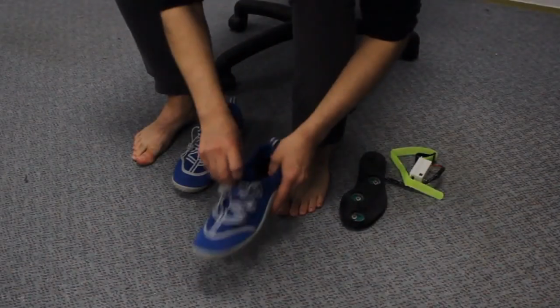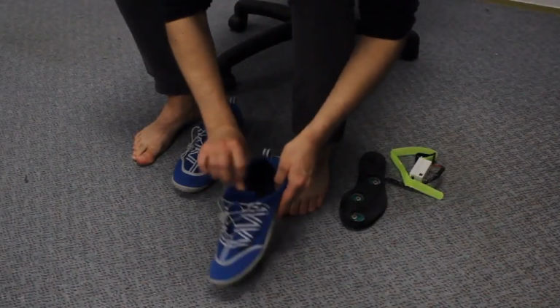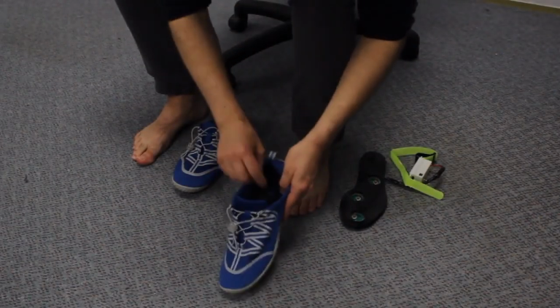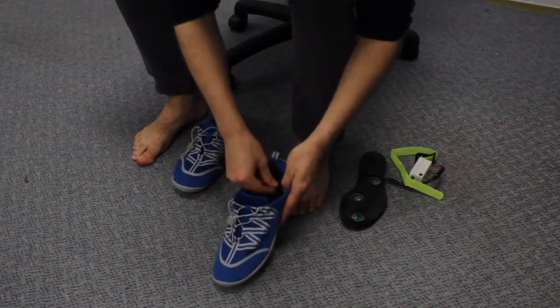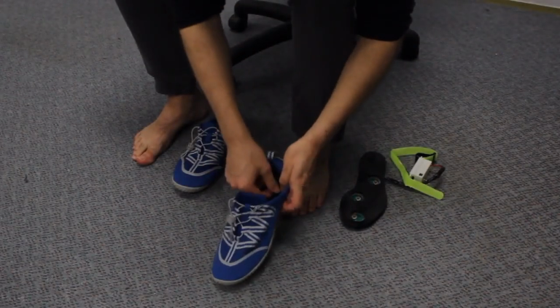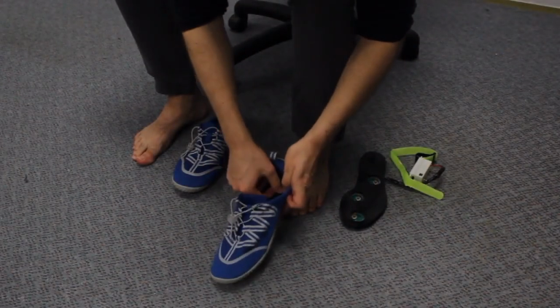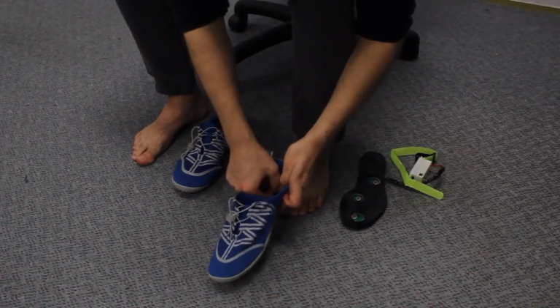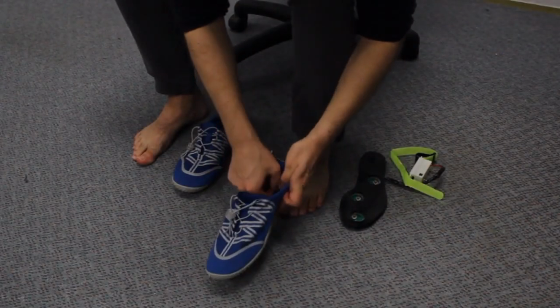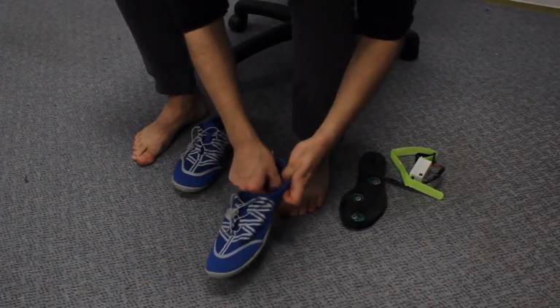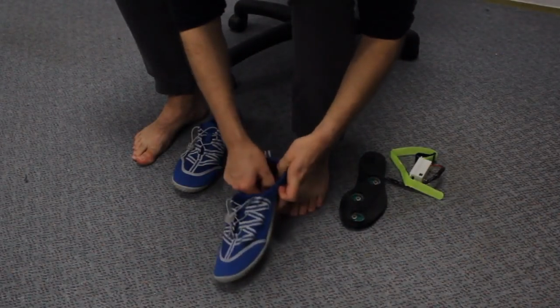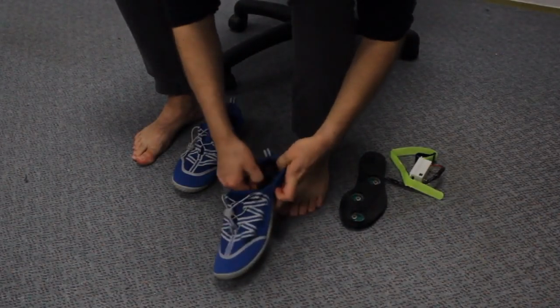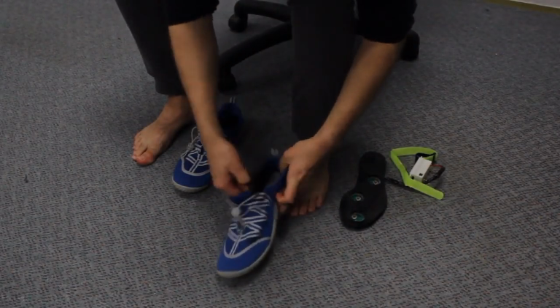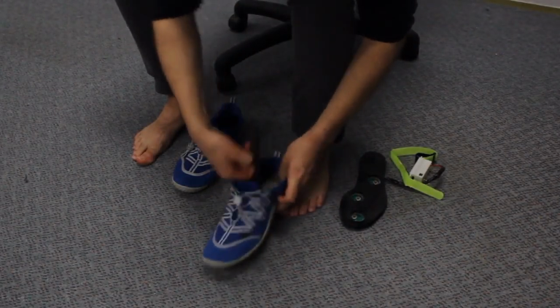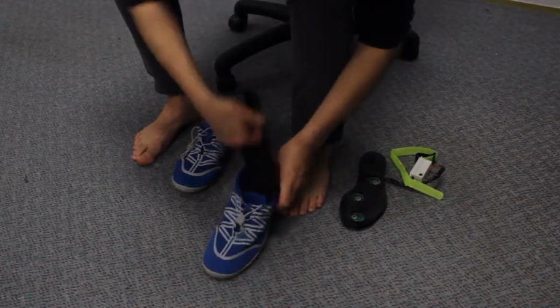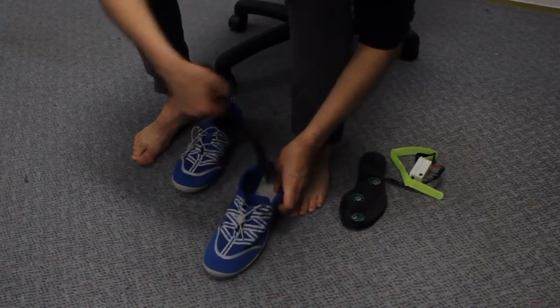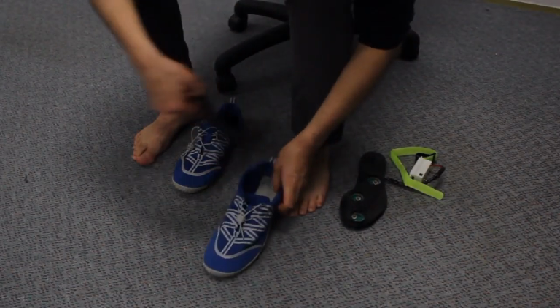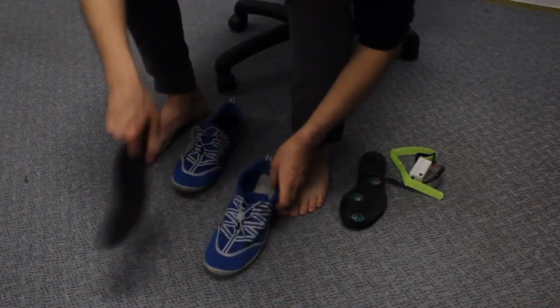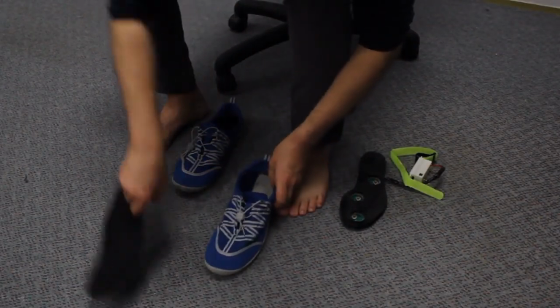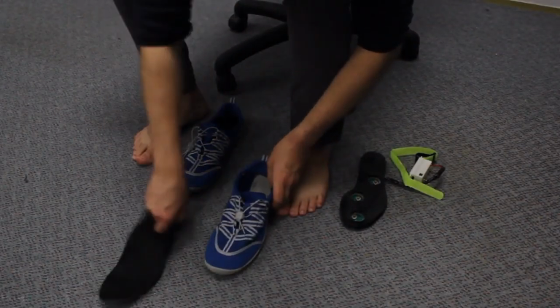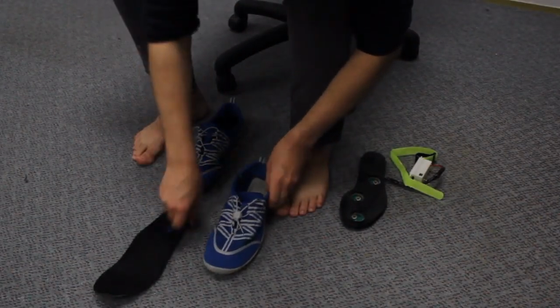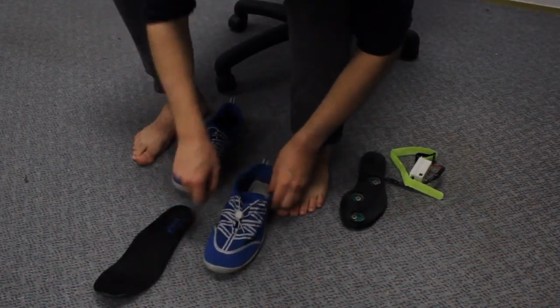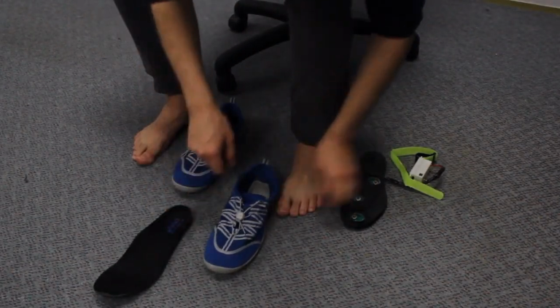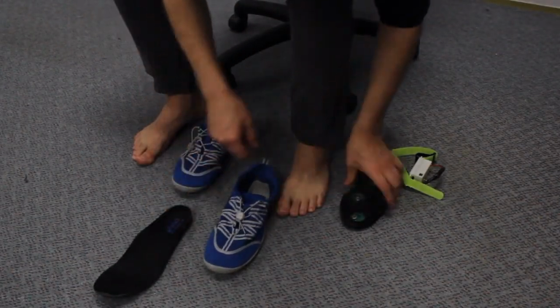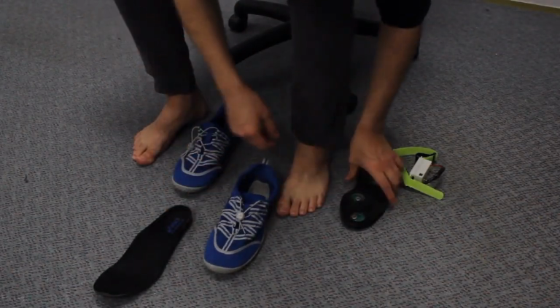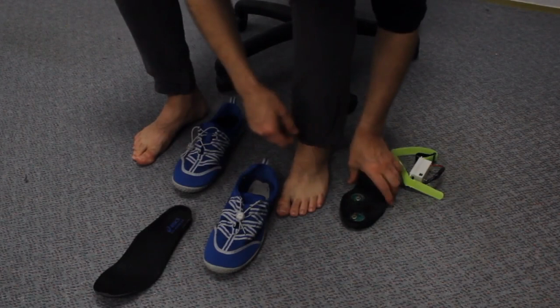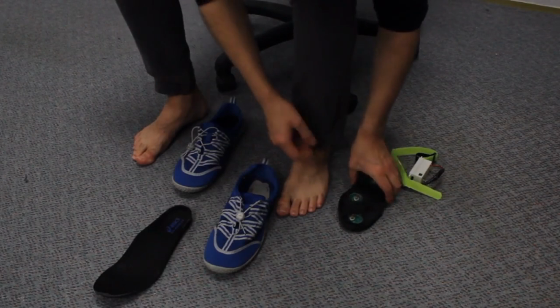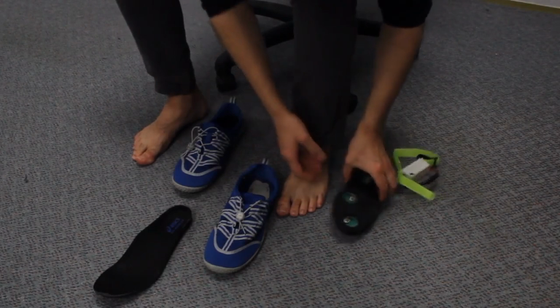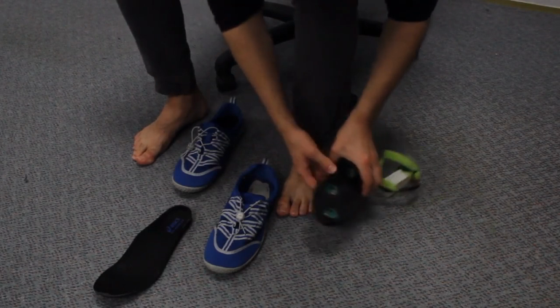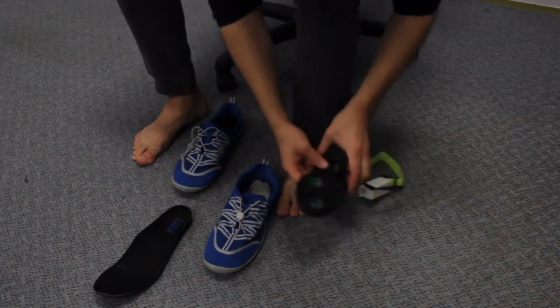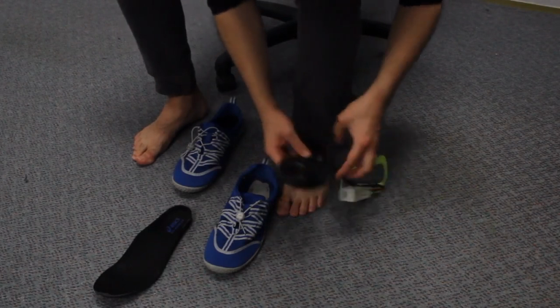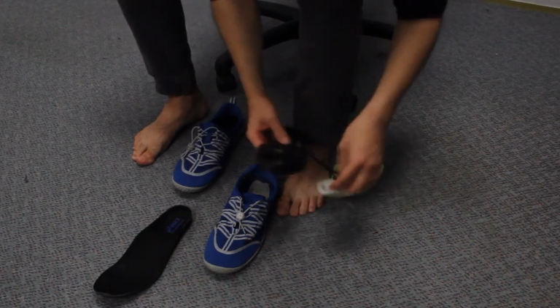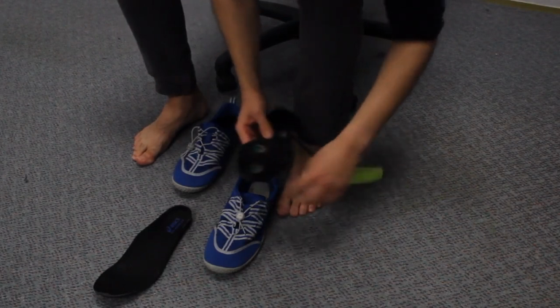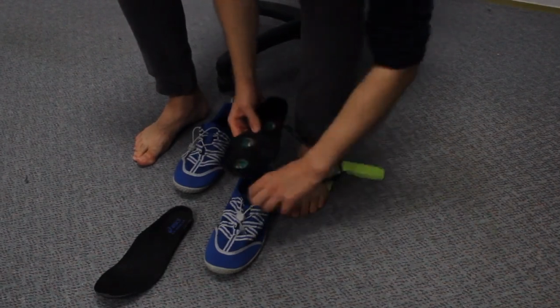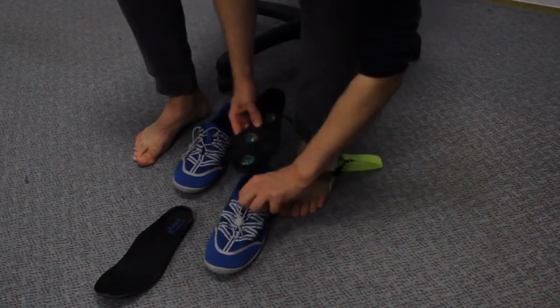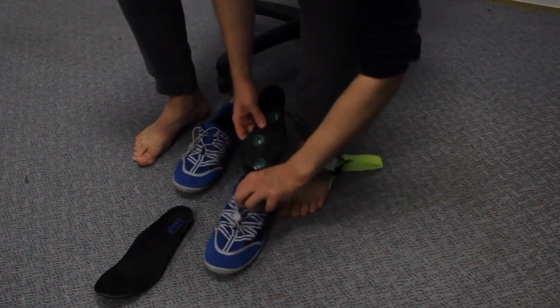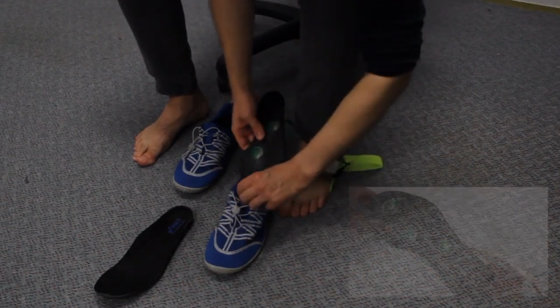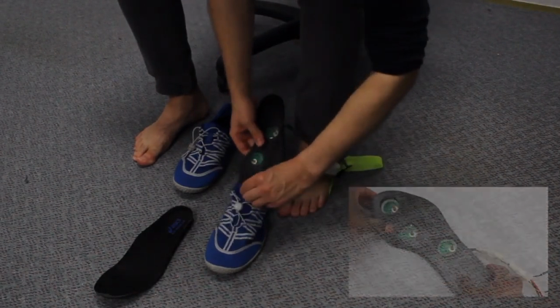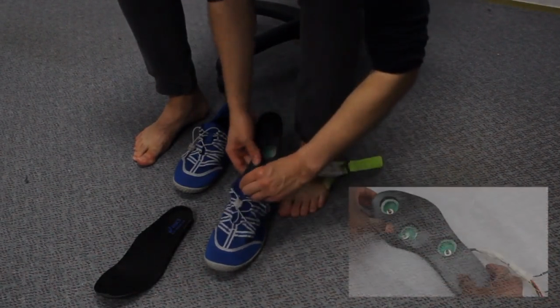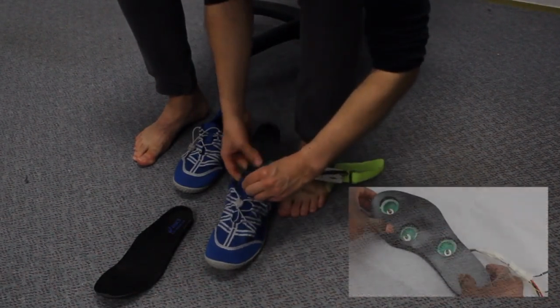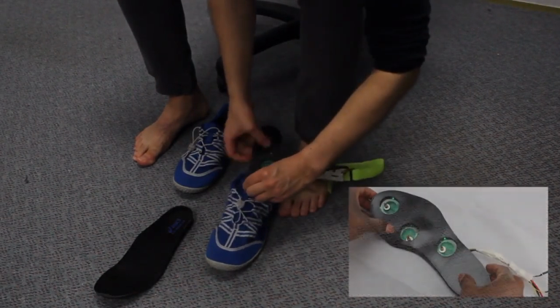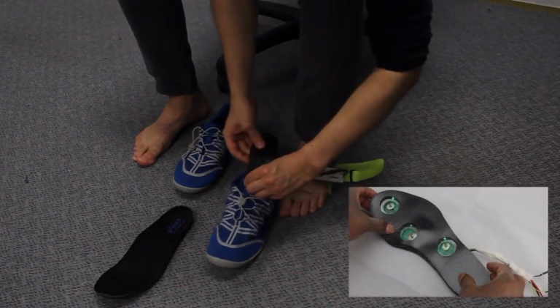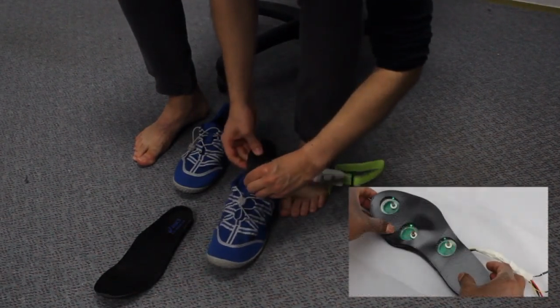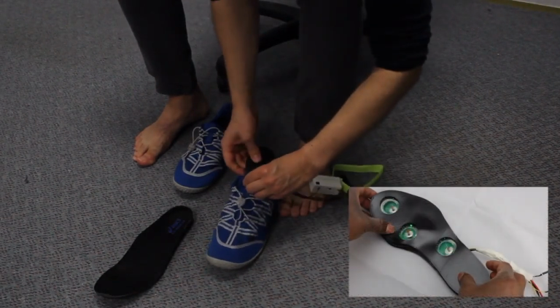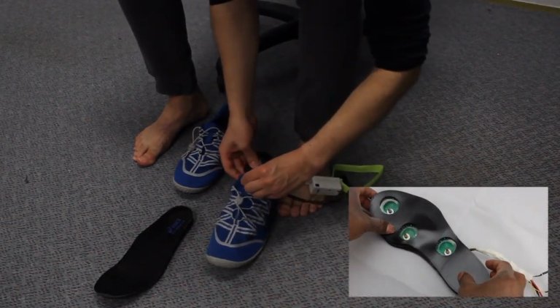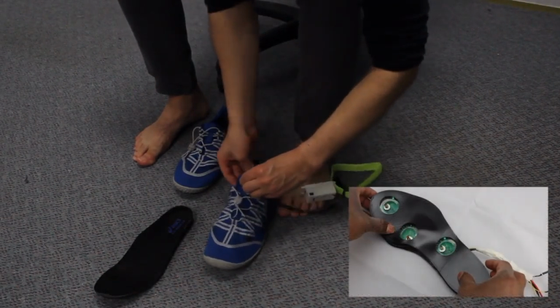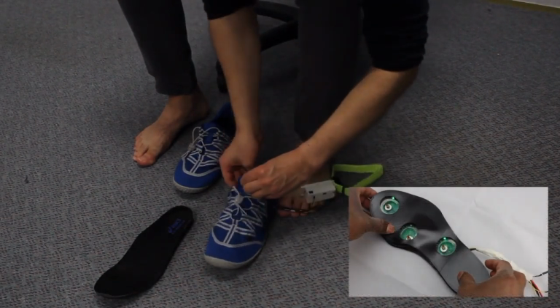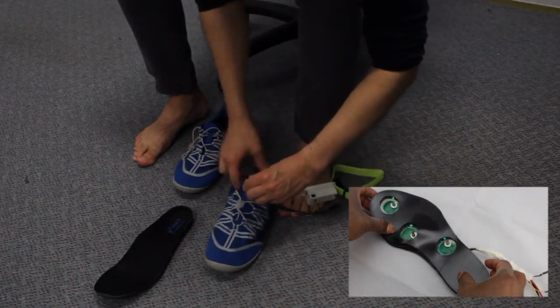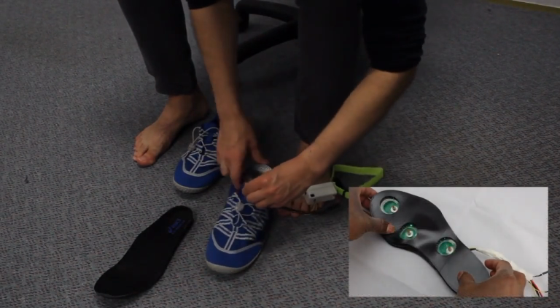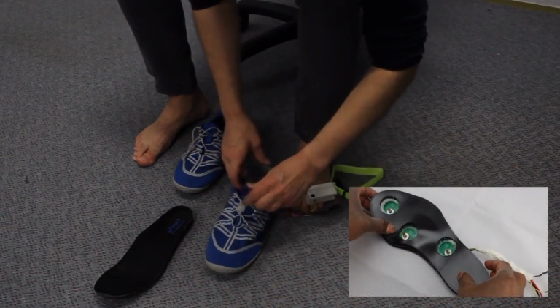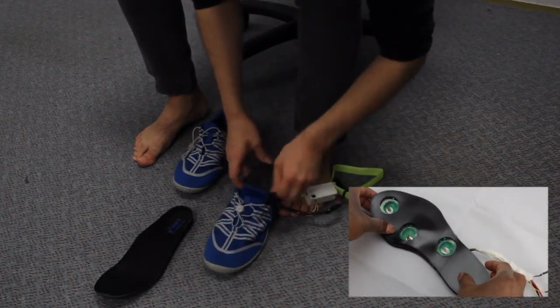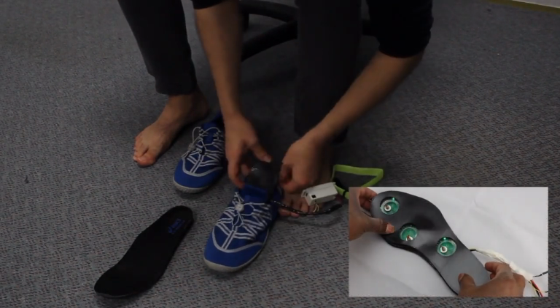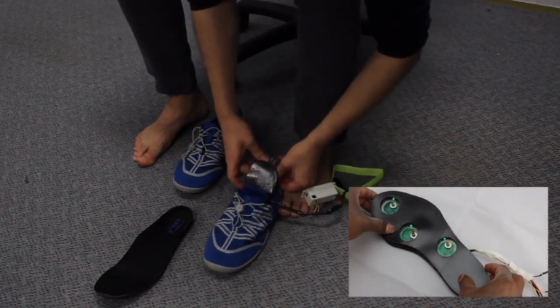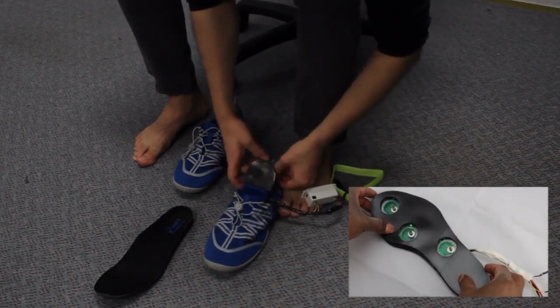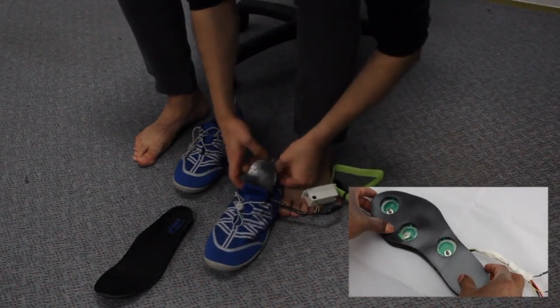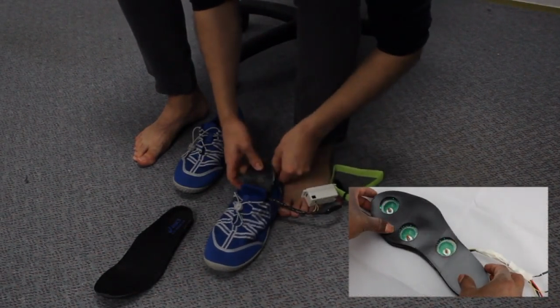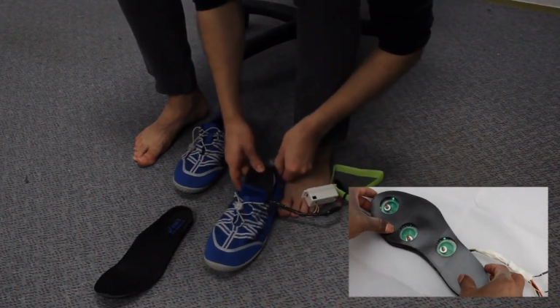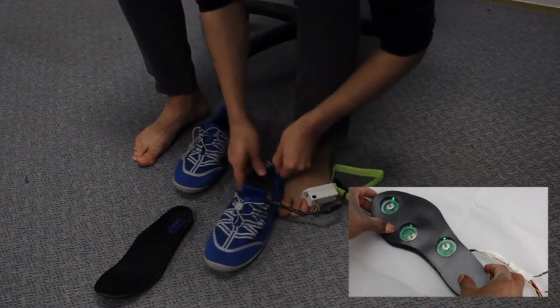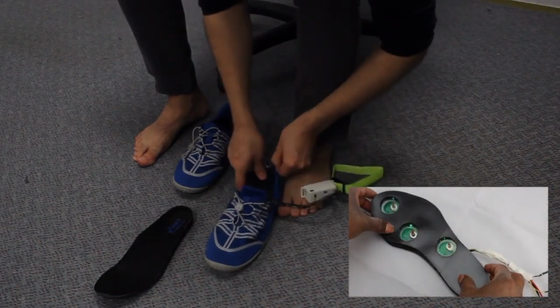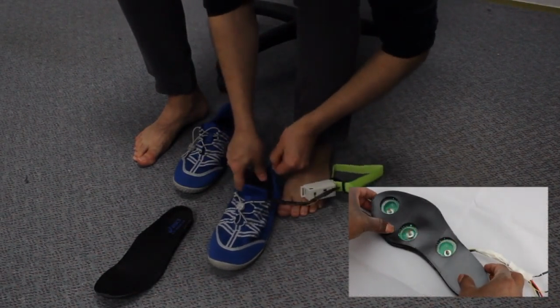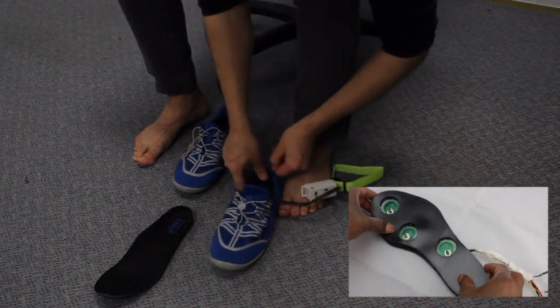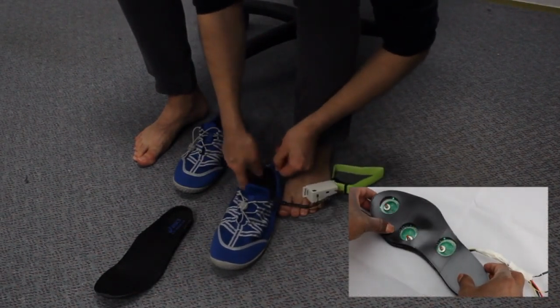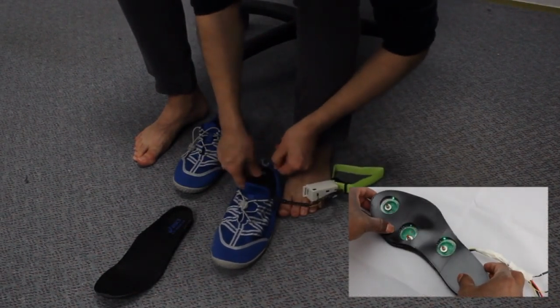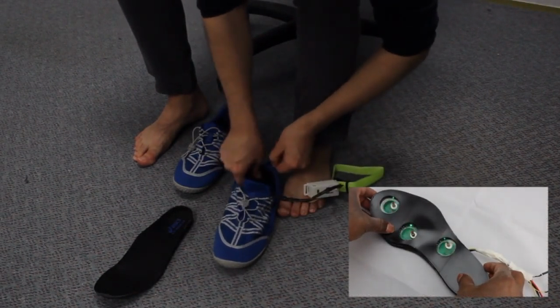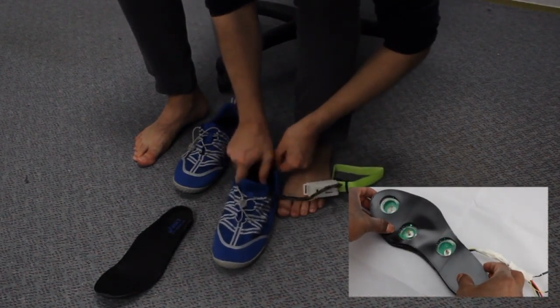We embedded our actuators into a flexible insole, demonstrating the potential of a wearable tickling insole.